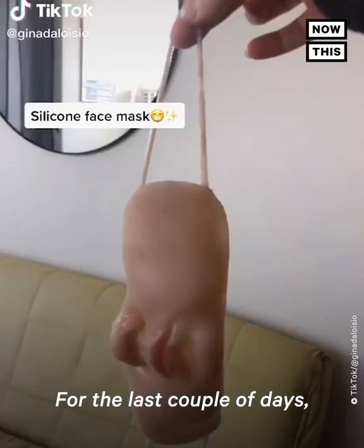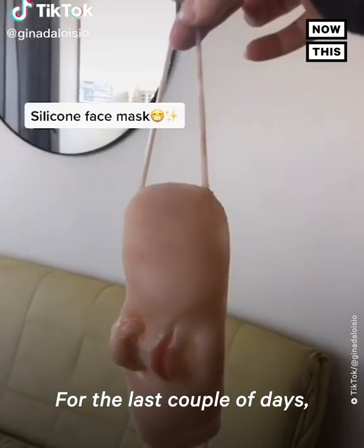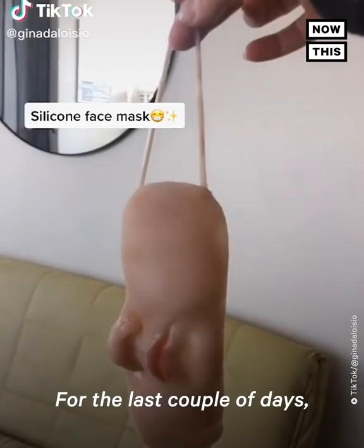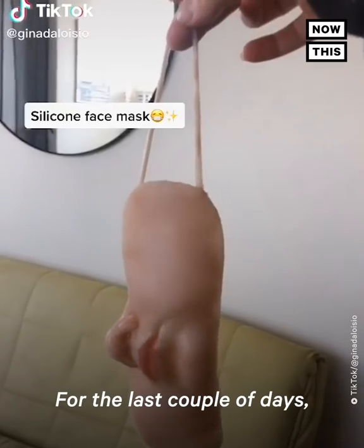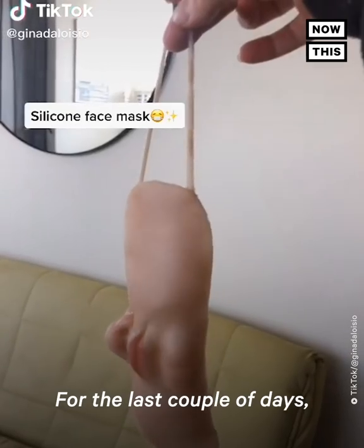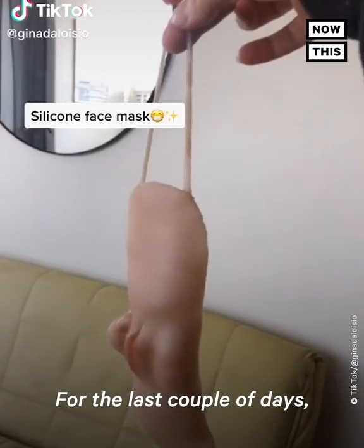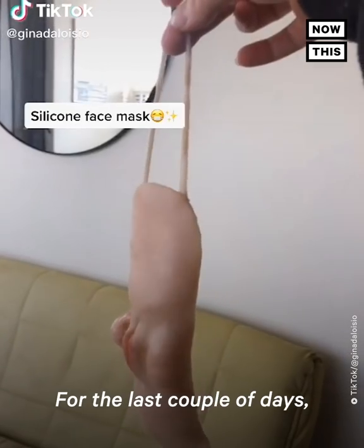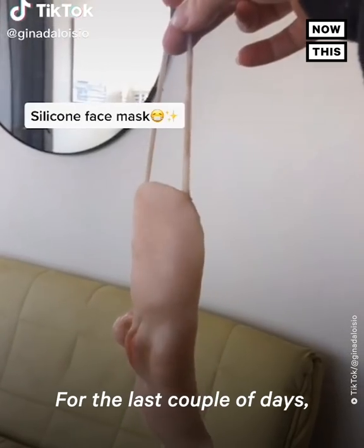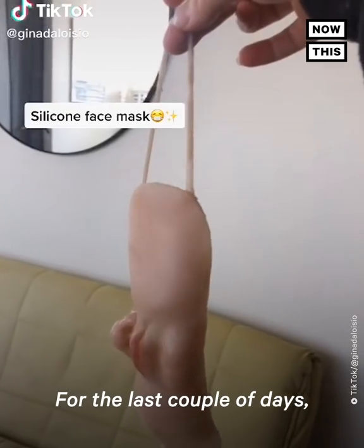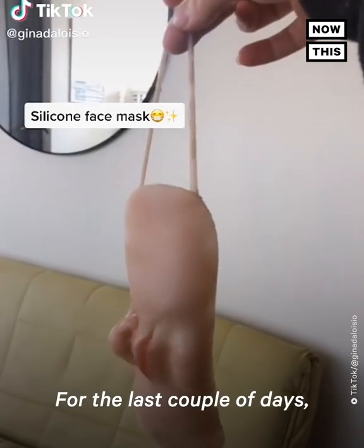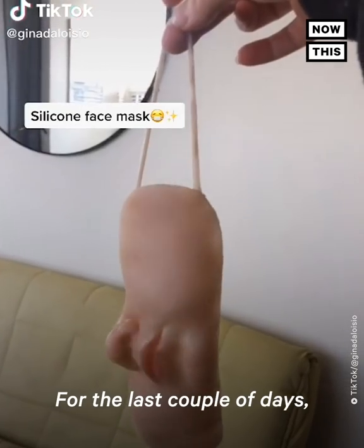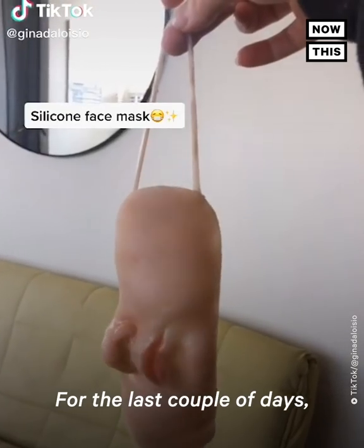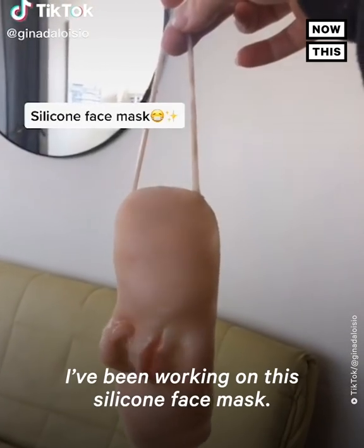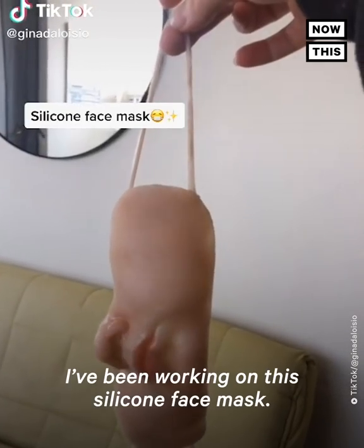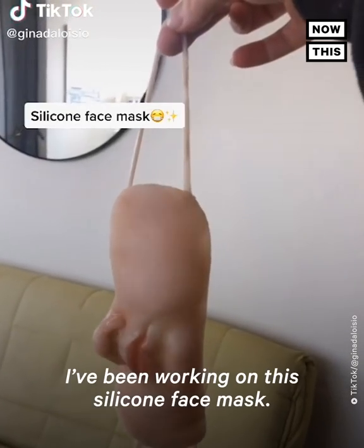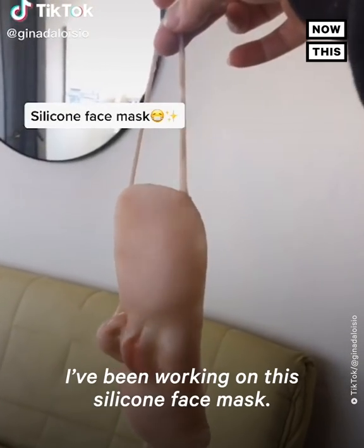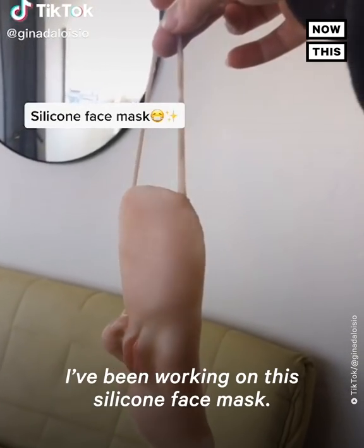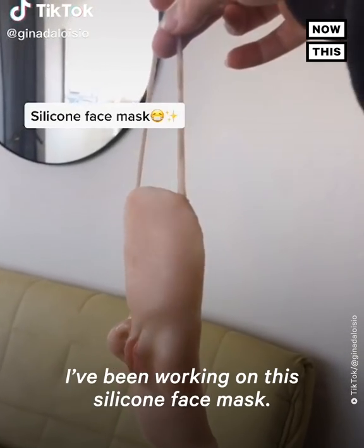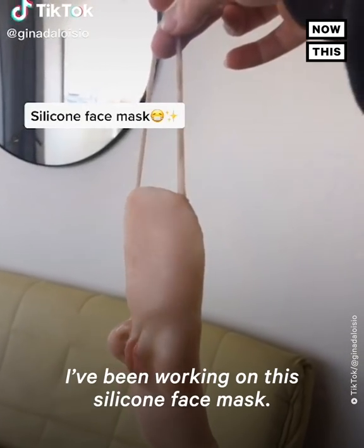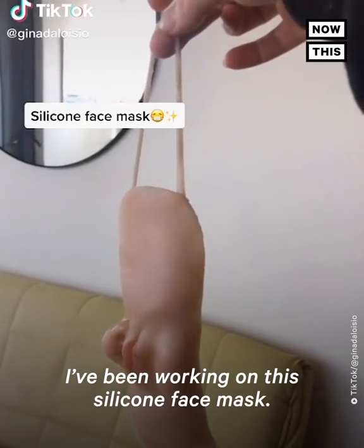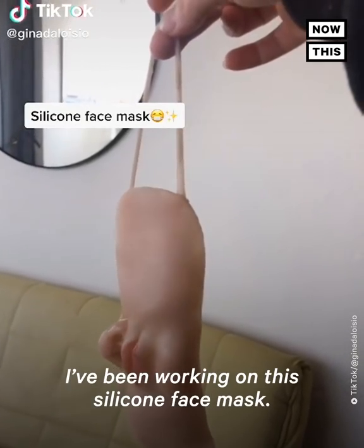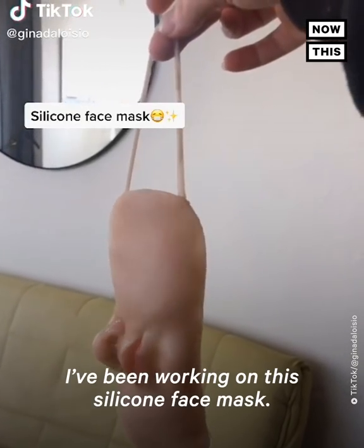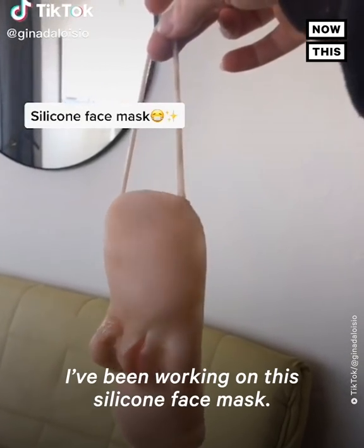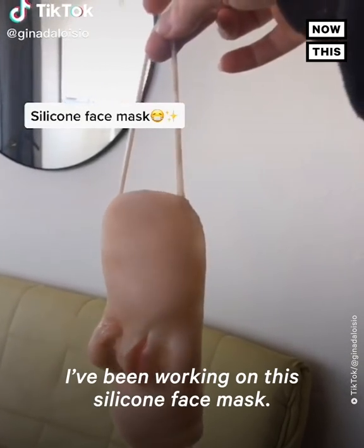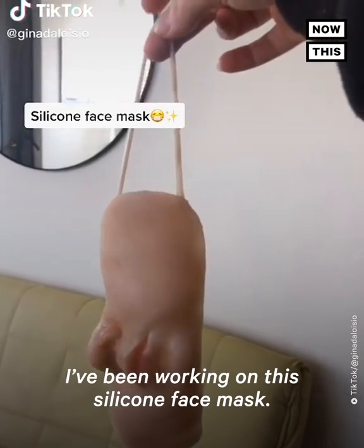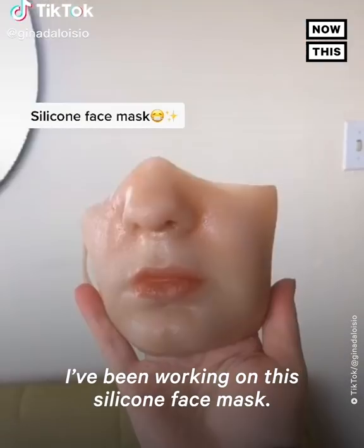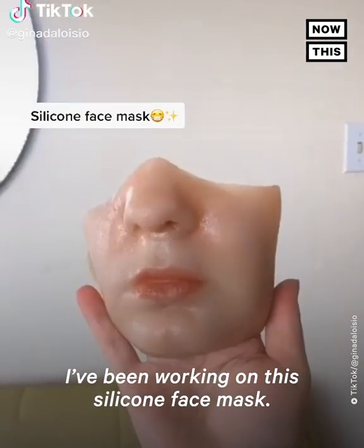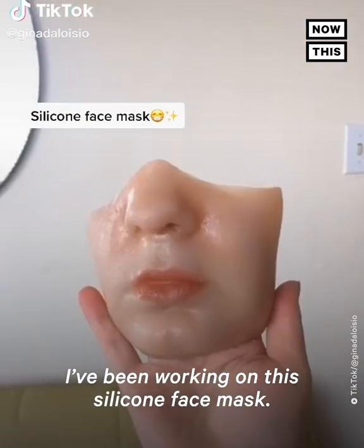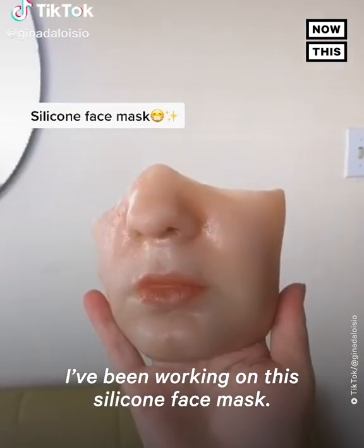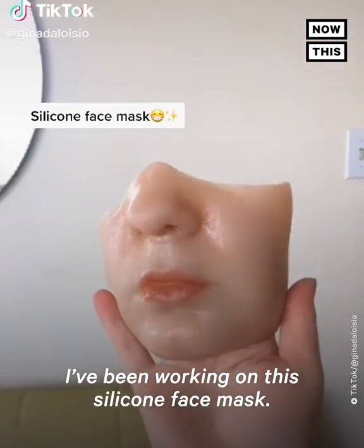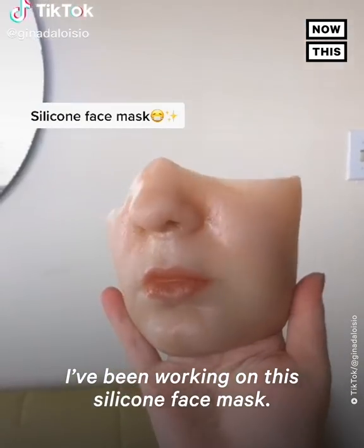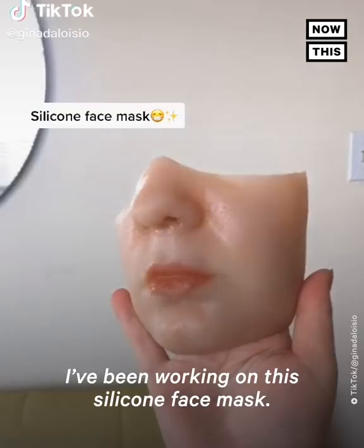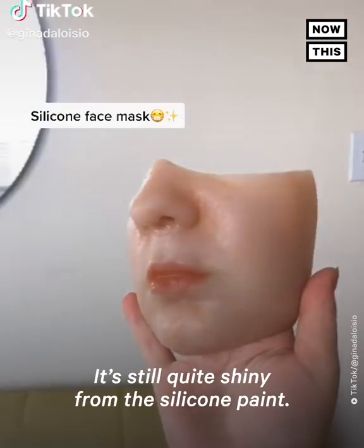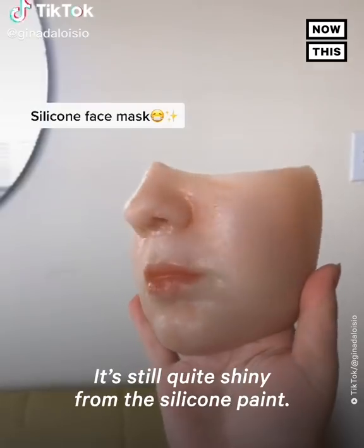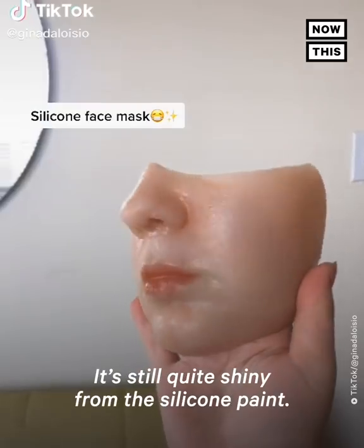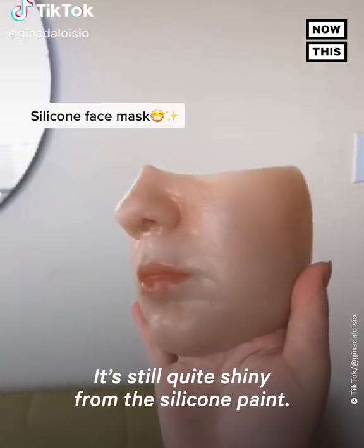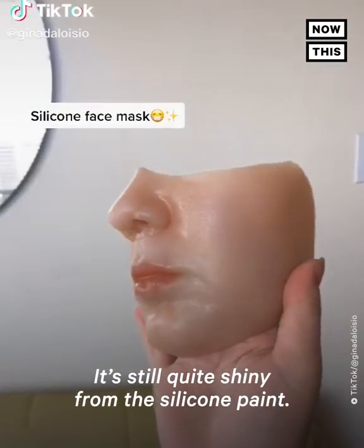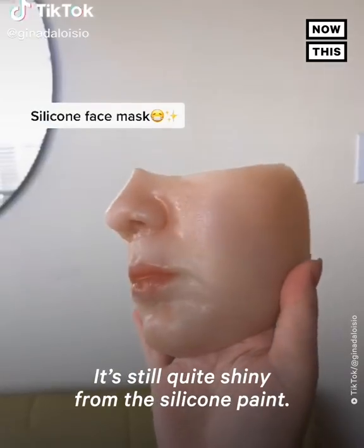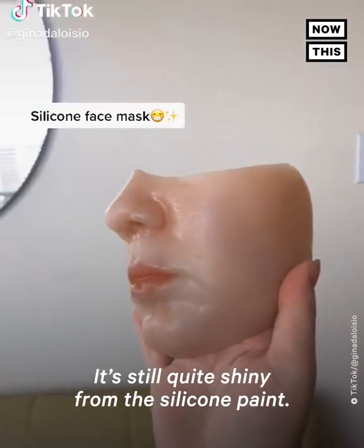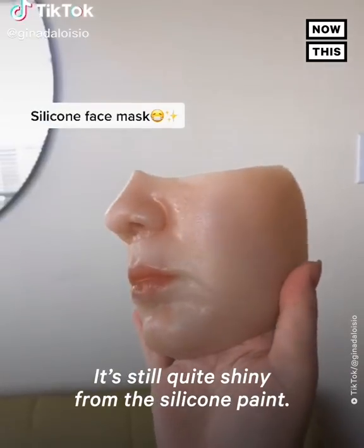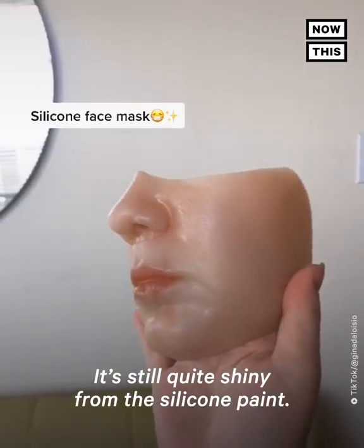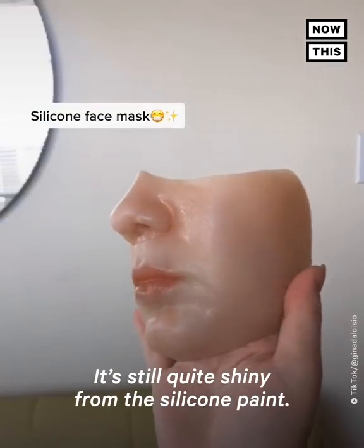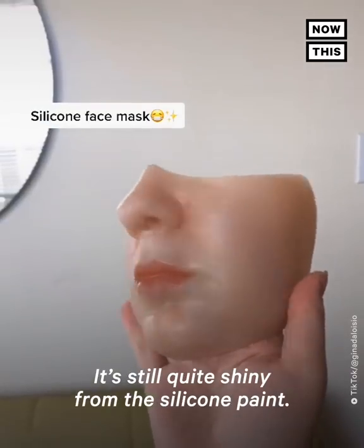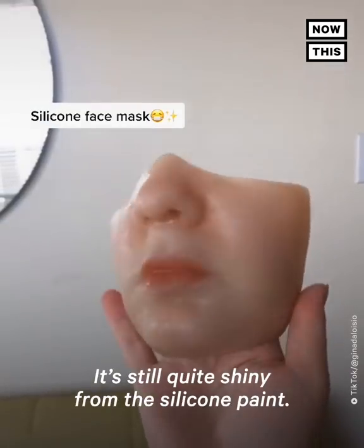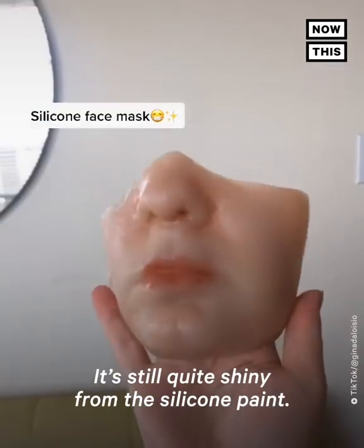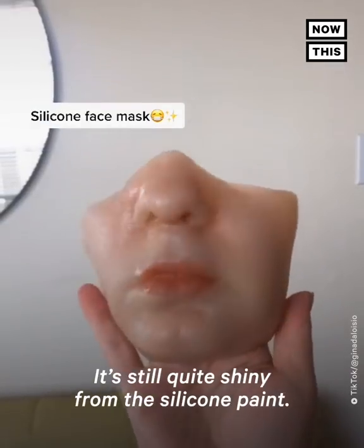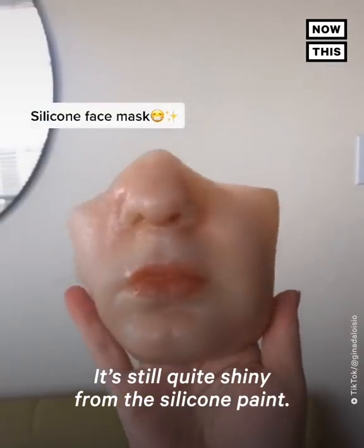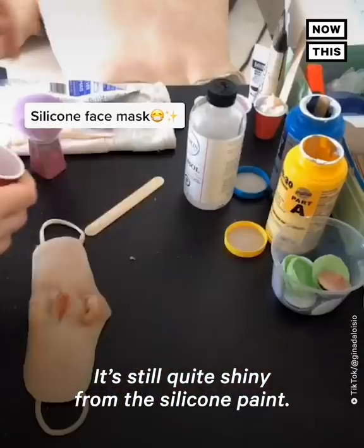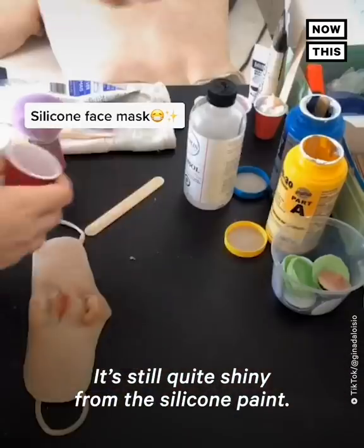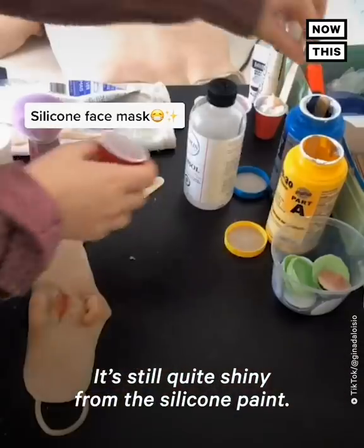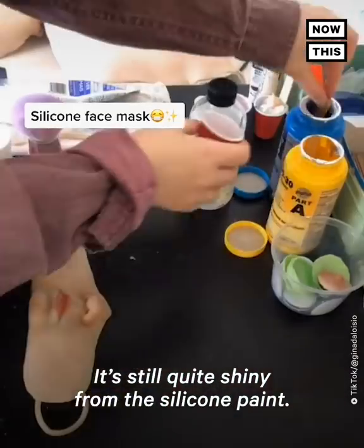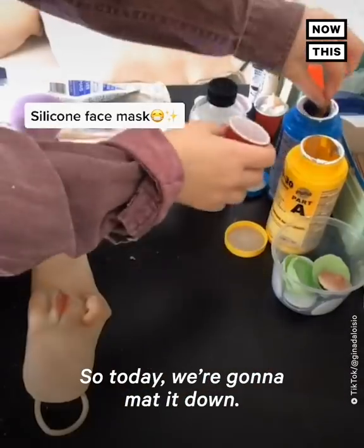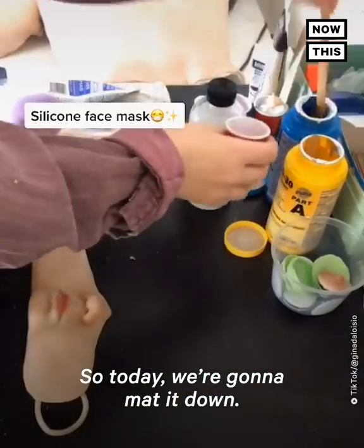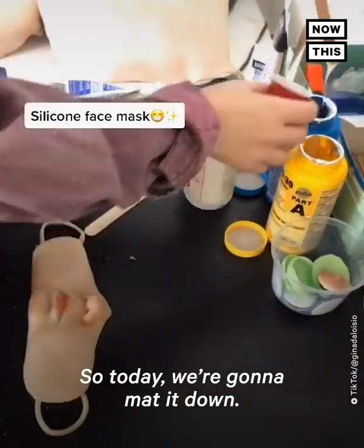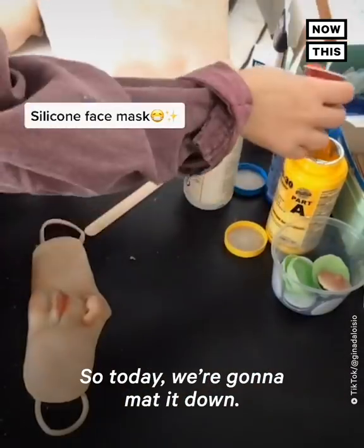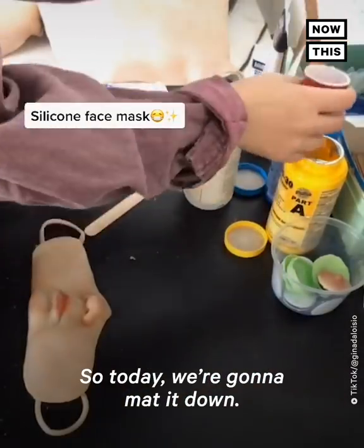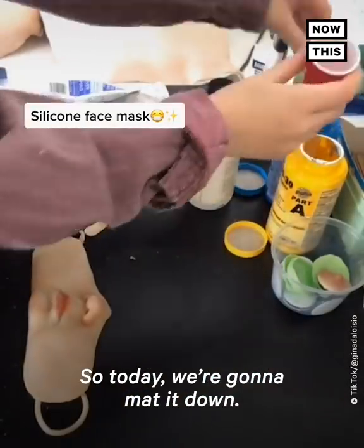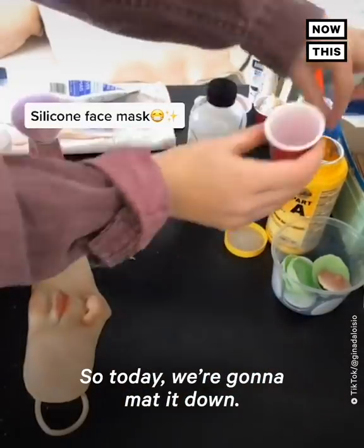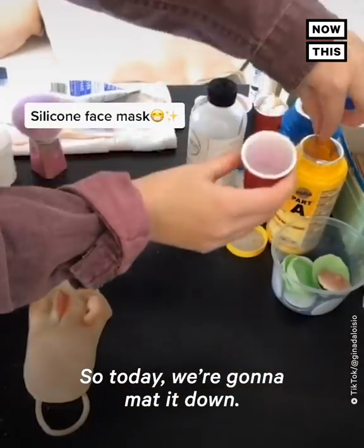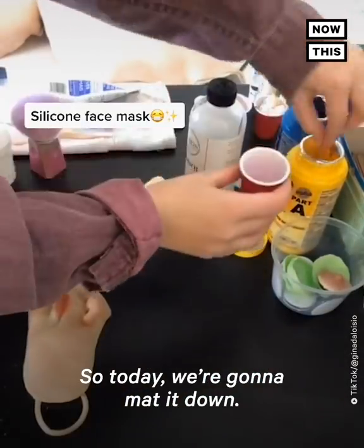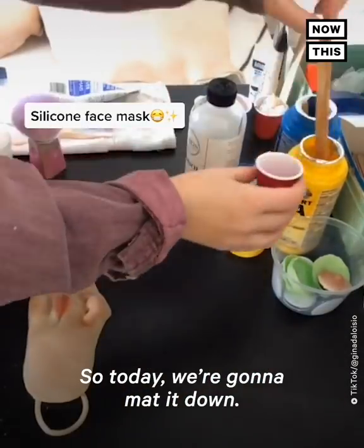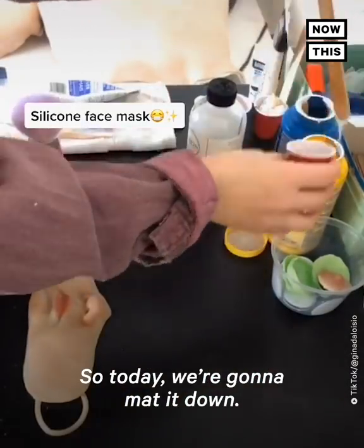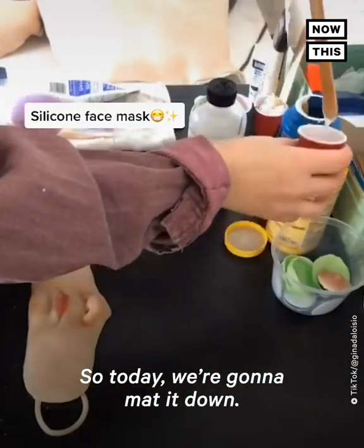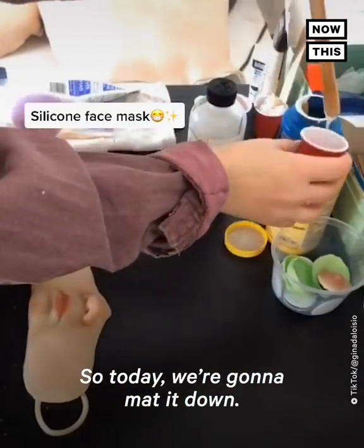For the last couple of days, I've been working on this silicone face mask. It's still quite shiny from the silicone paint, so today we're going to matte it down.